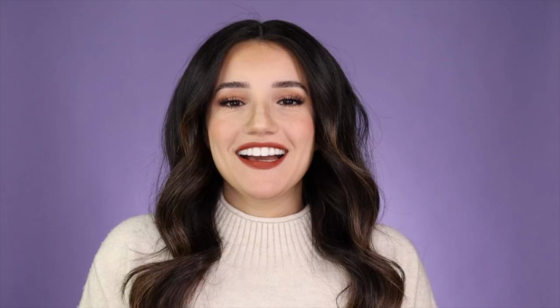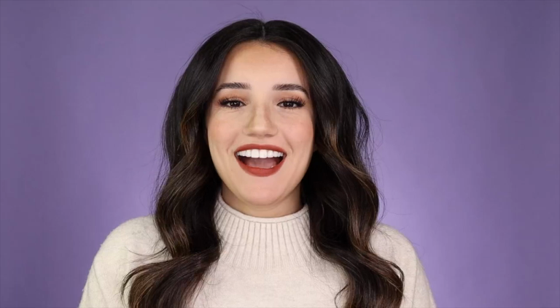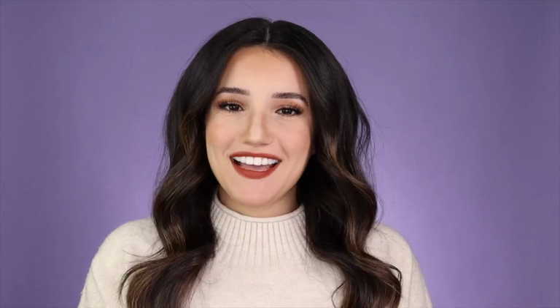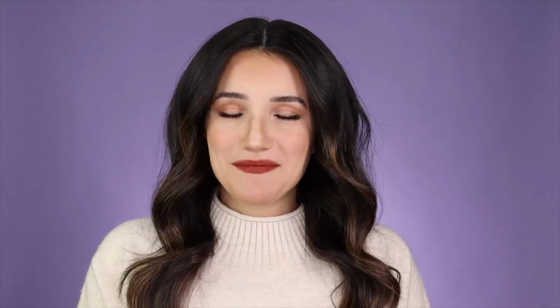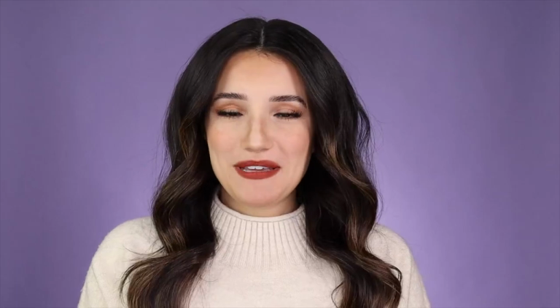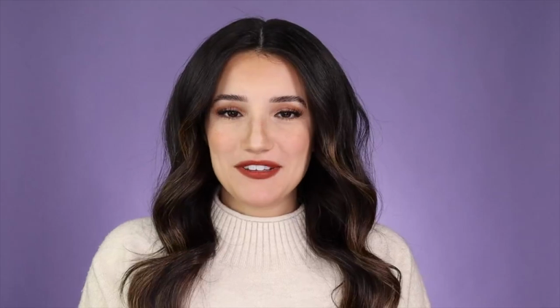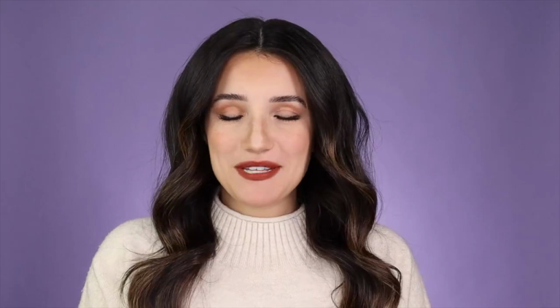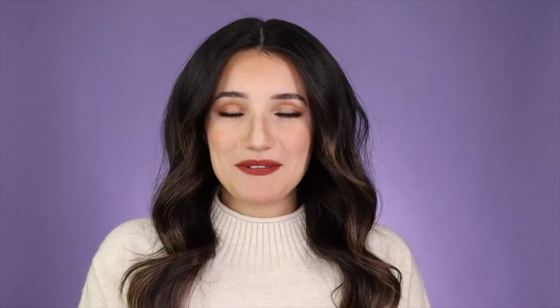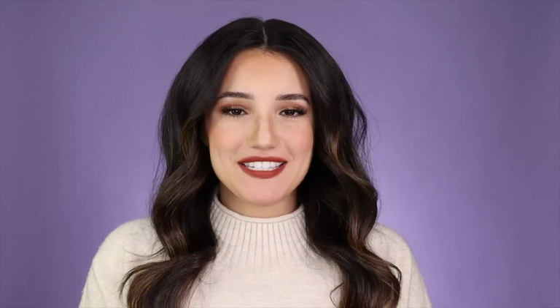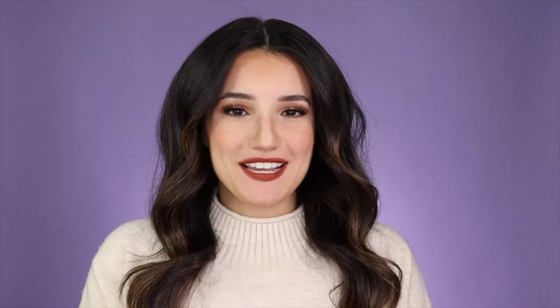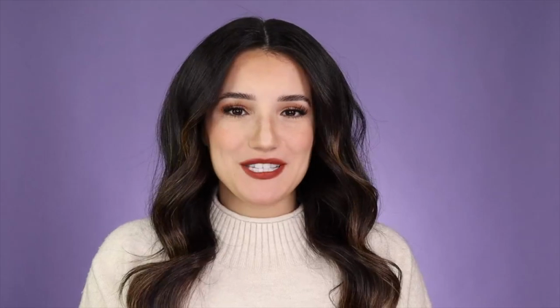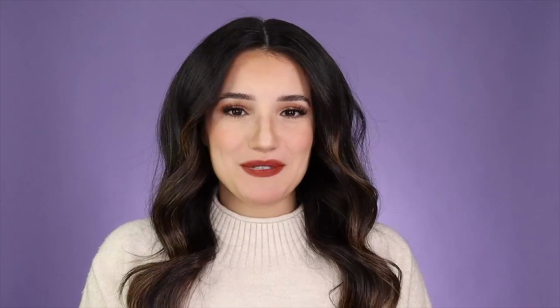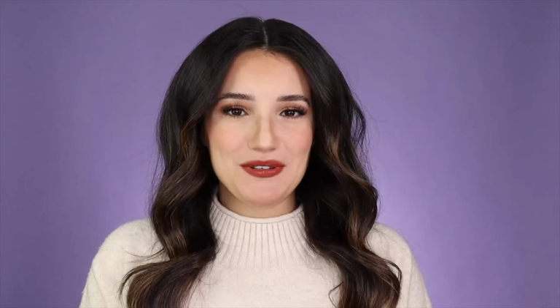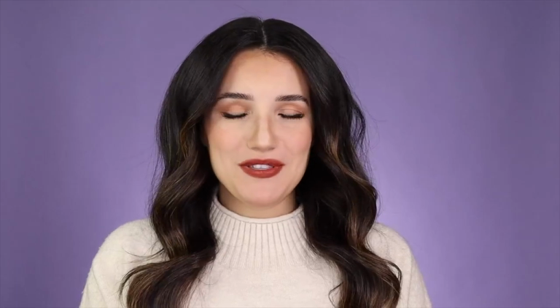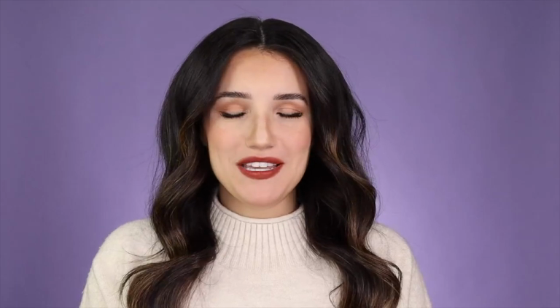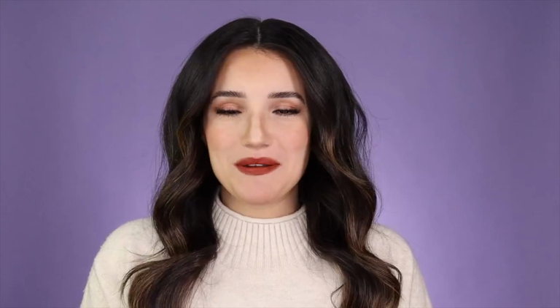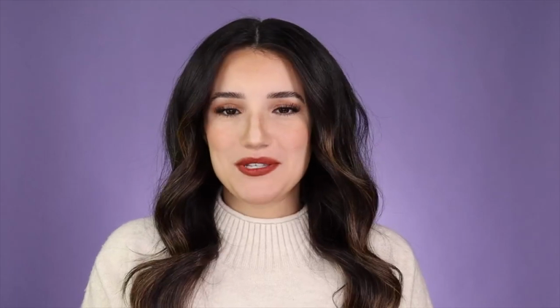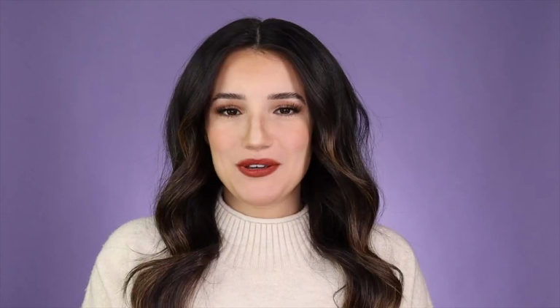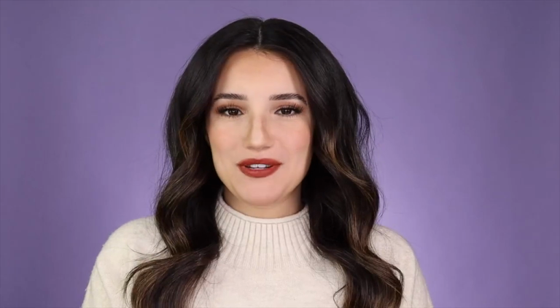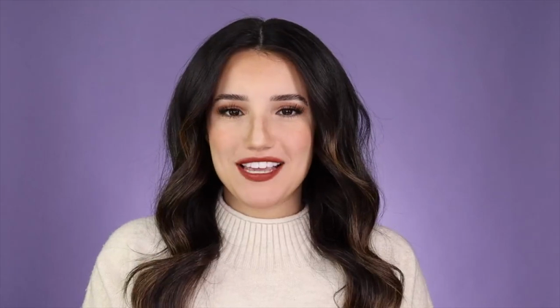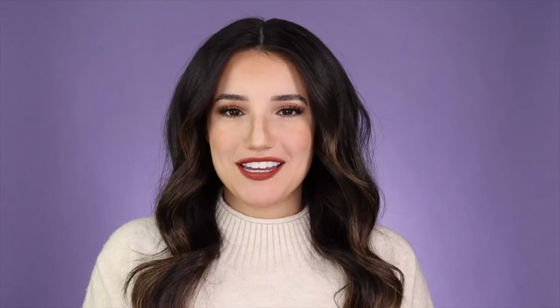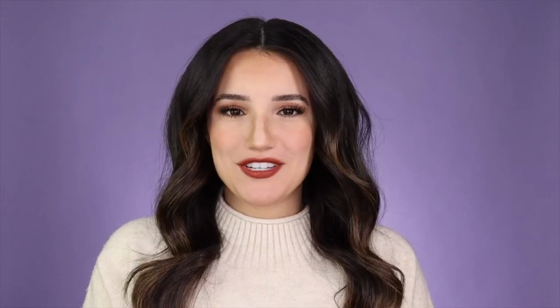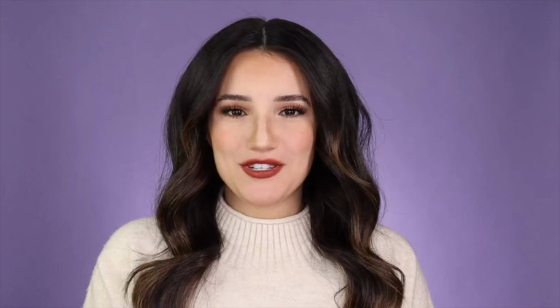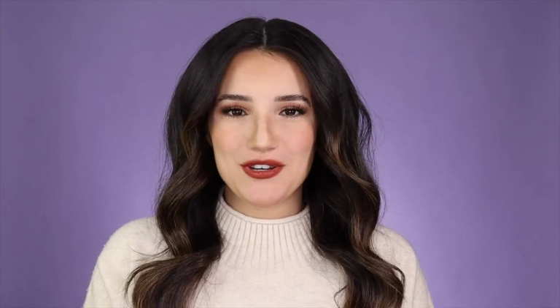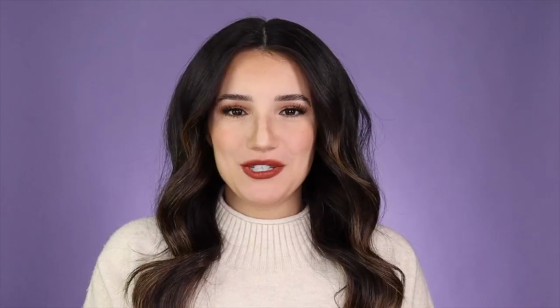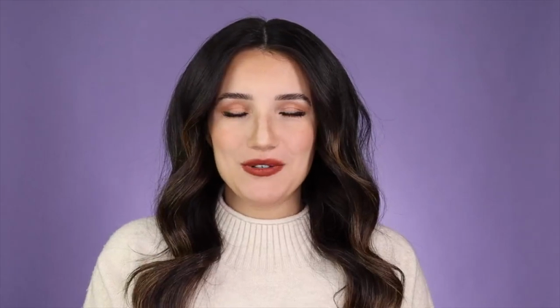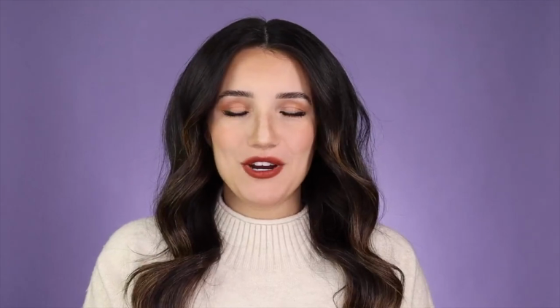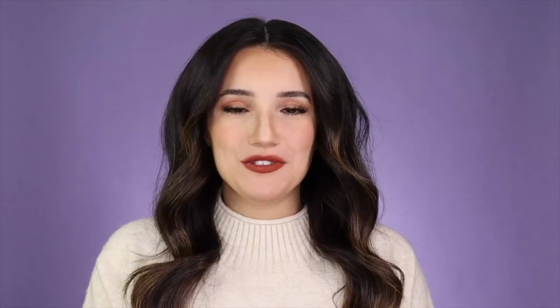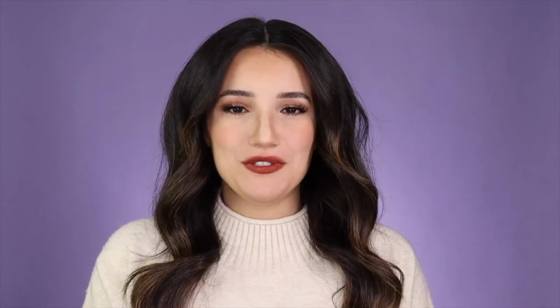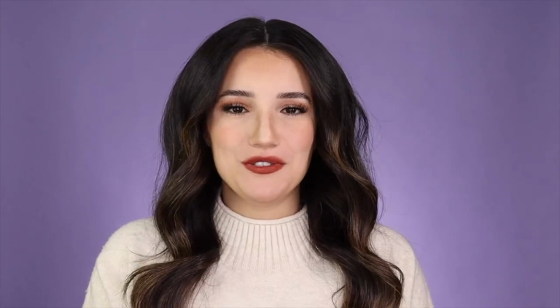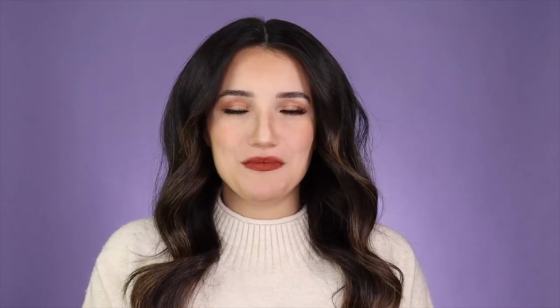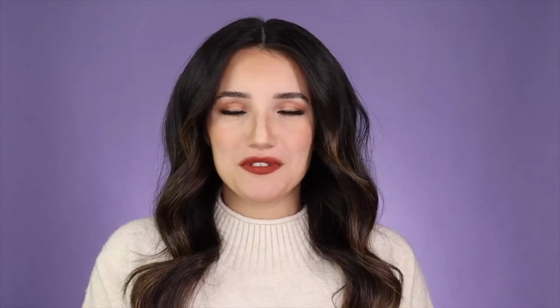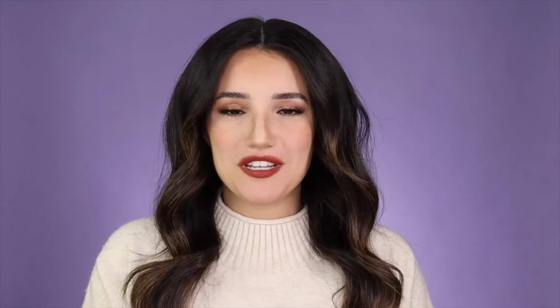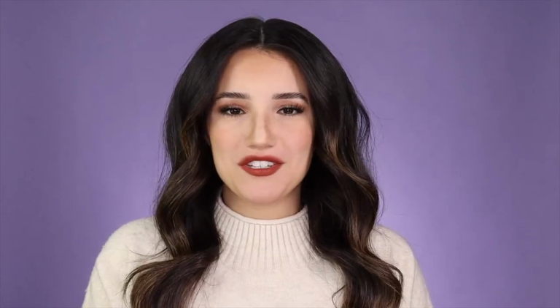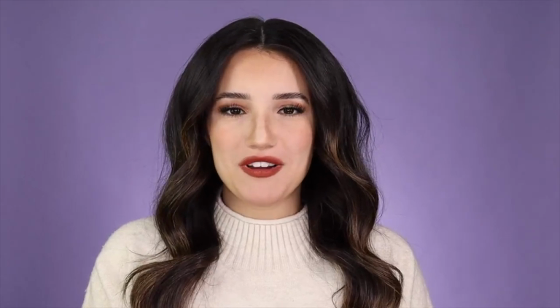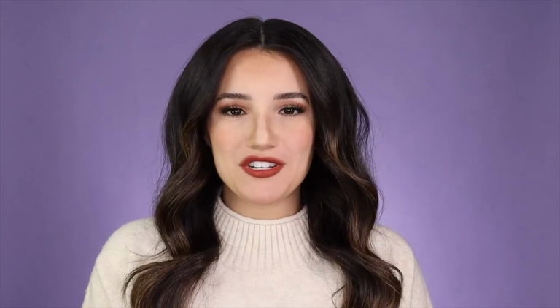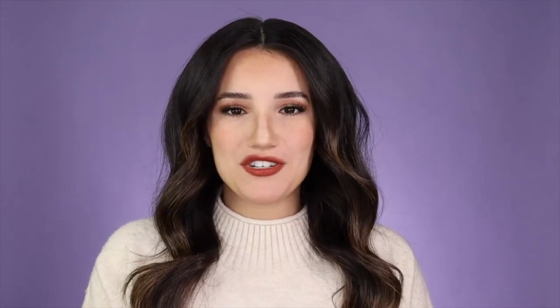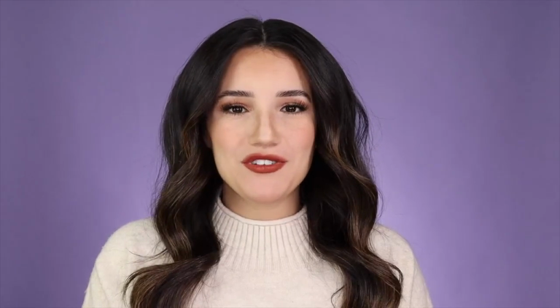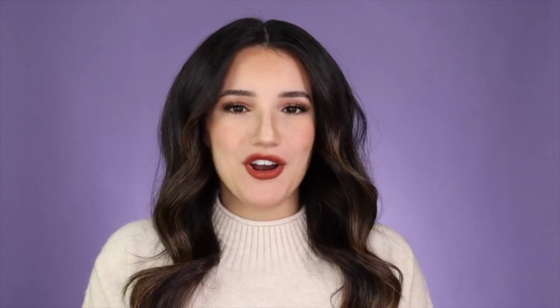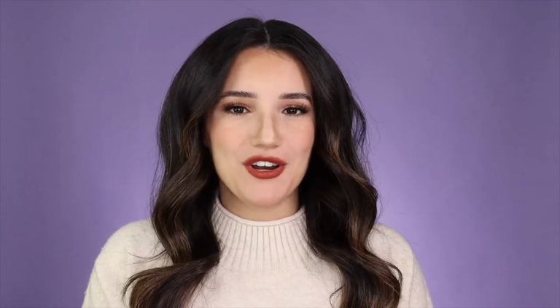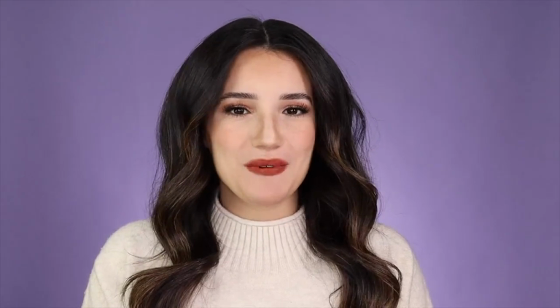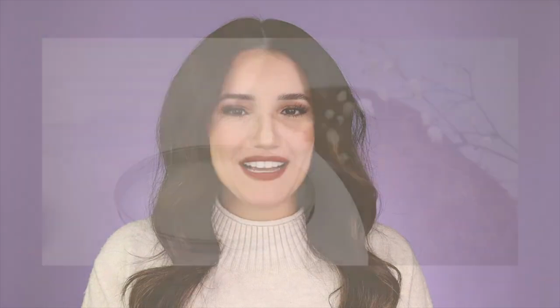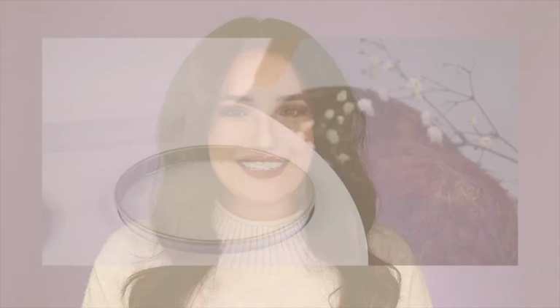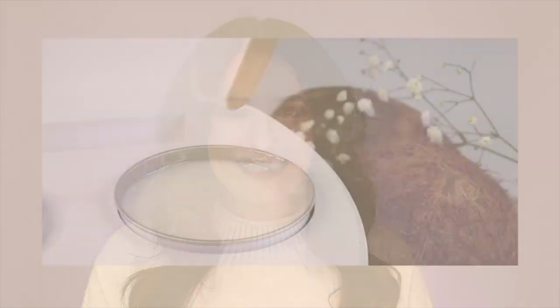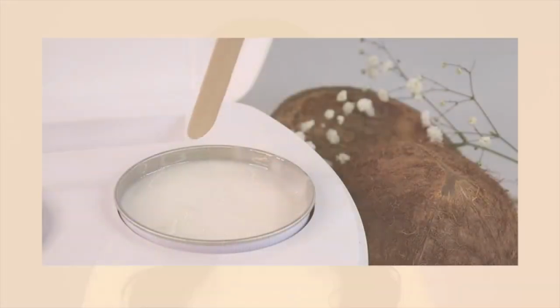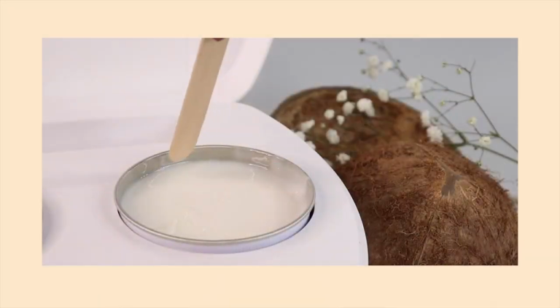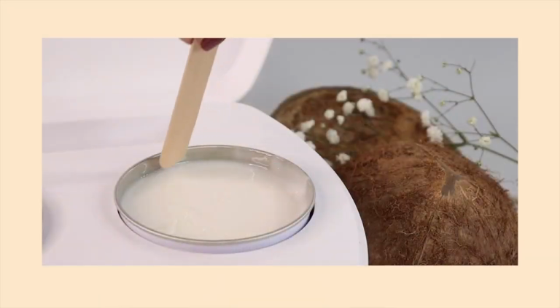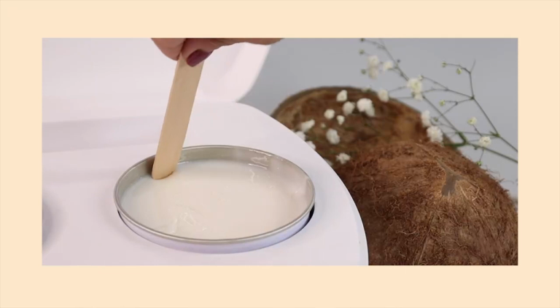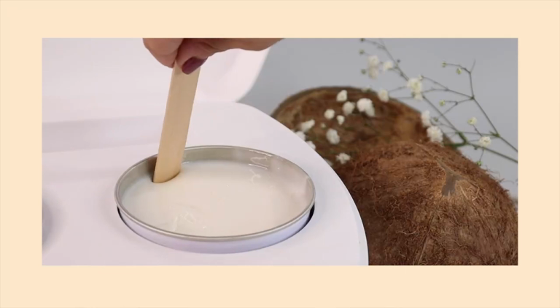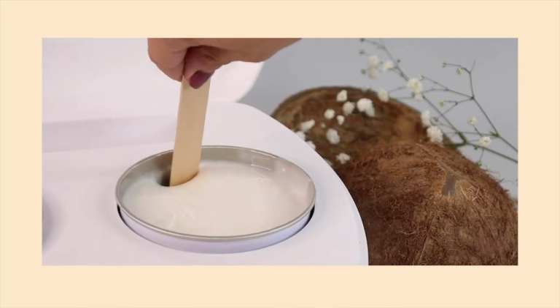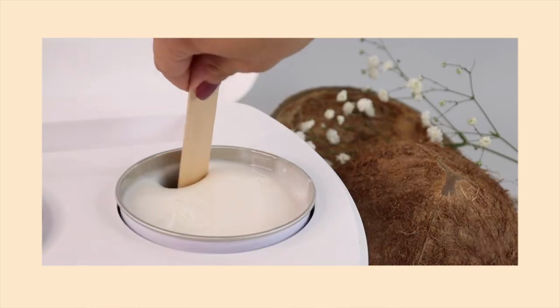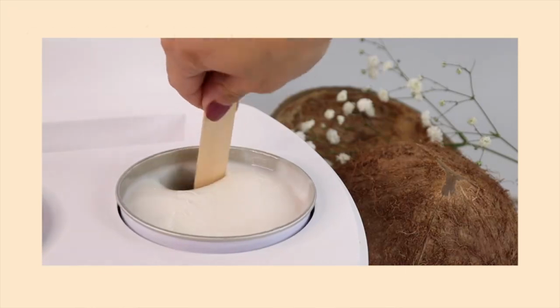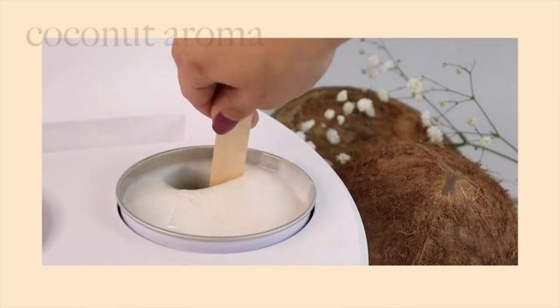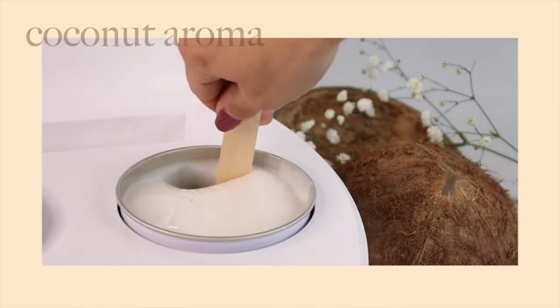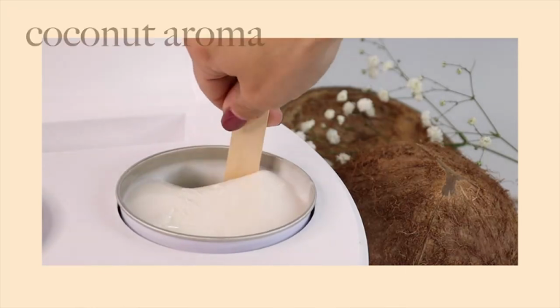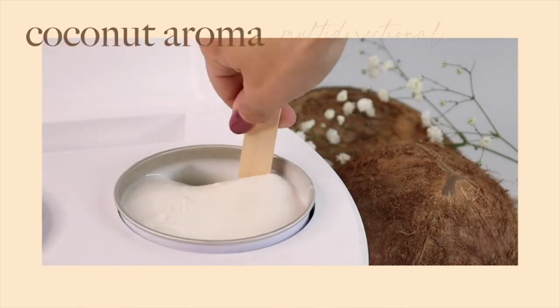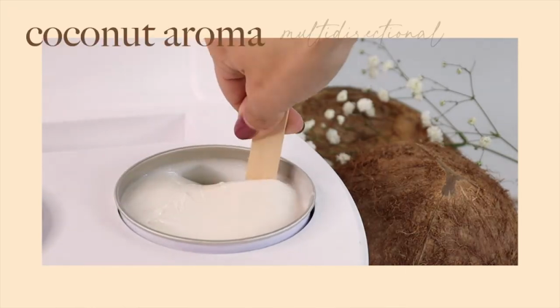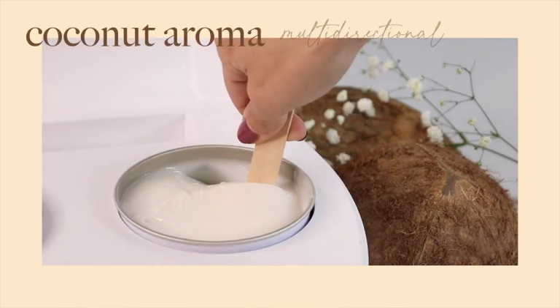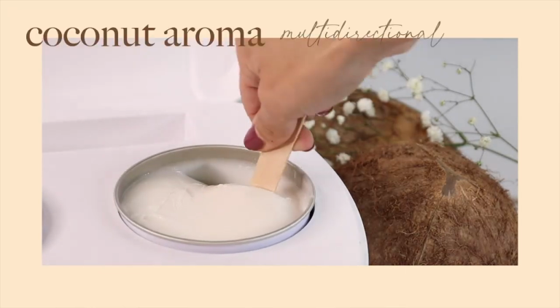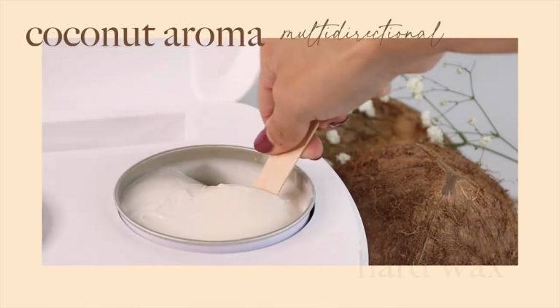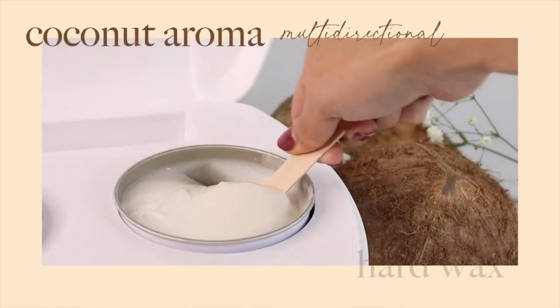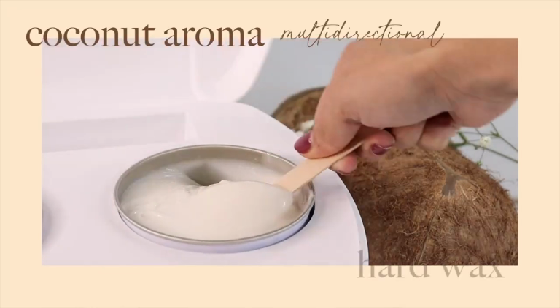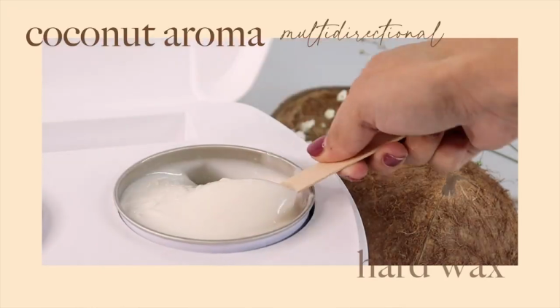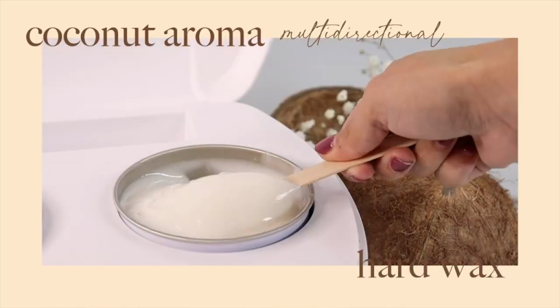Hi, I'm Kelsey with Satin Smooth and I'm so excited to show you our new multi-directional hard wax. This is the Coconut Aroma Hard Wax.